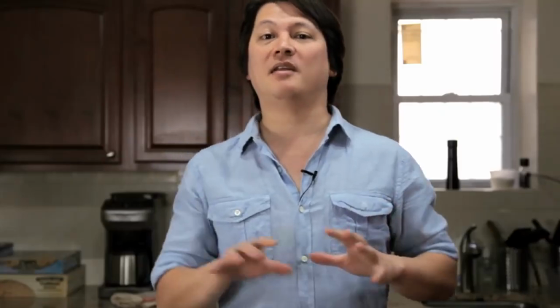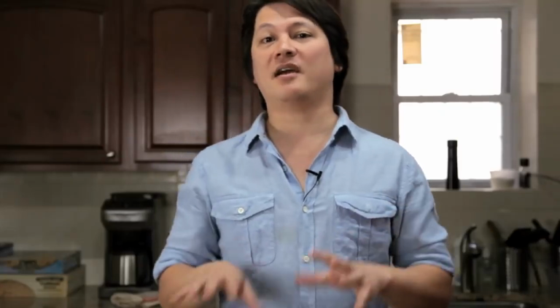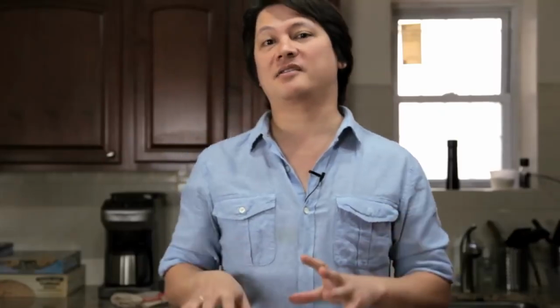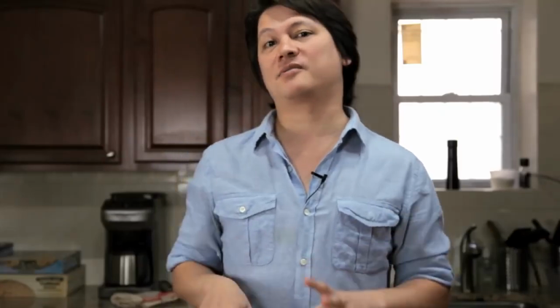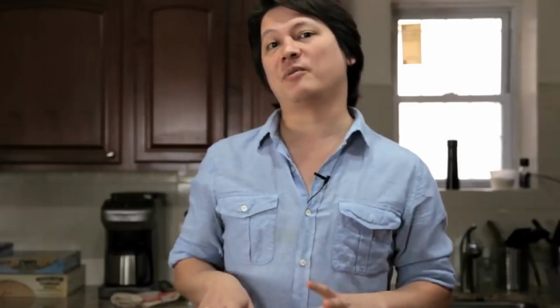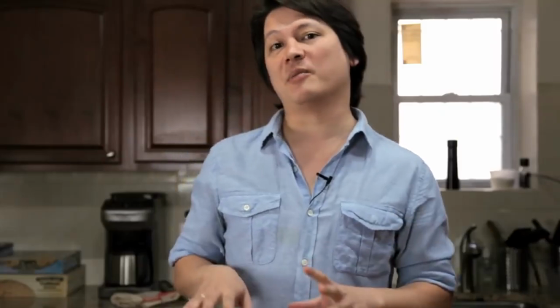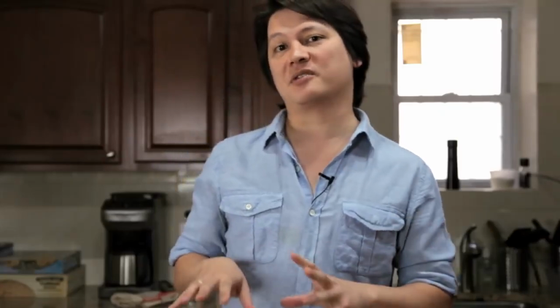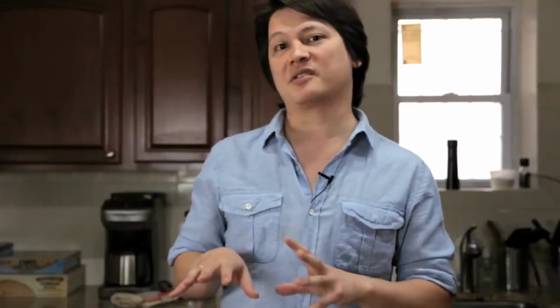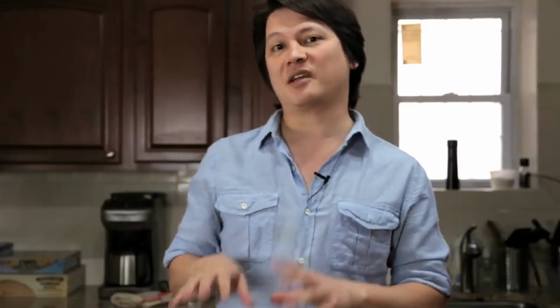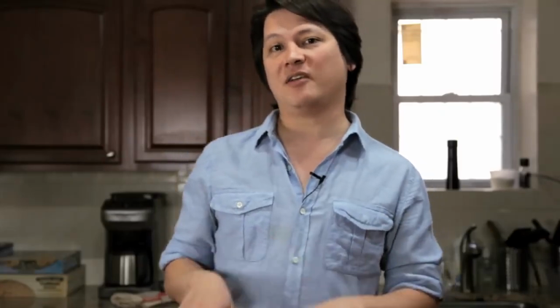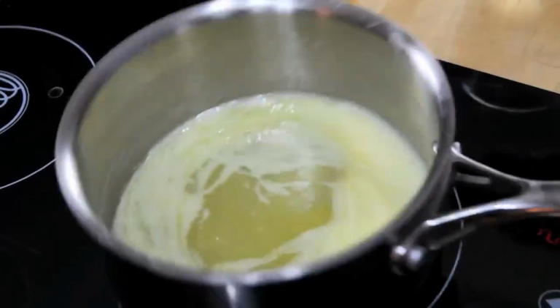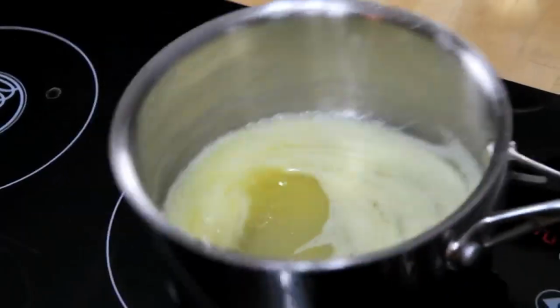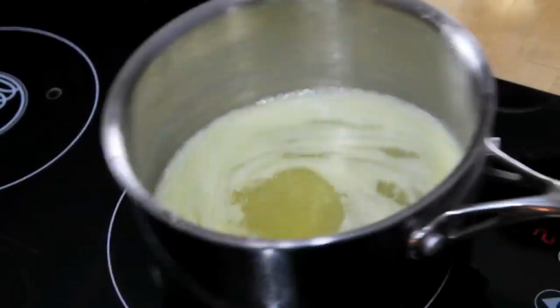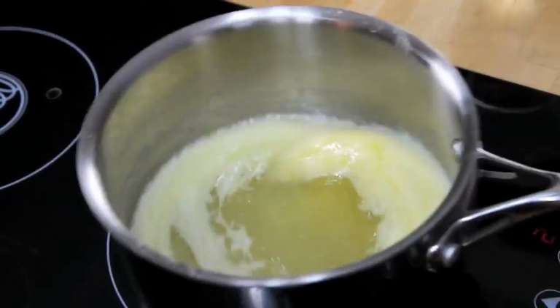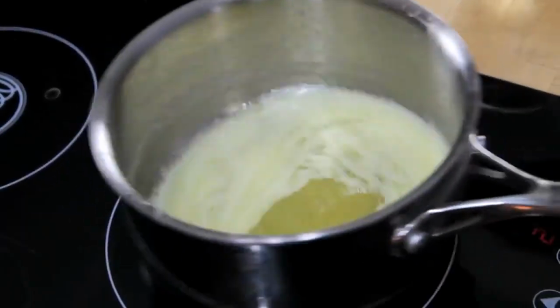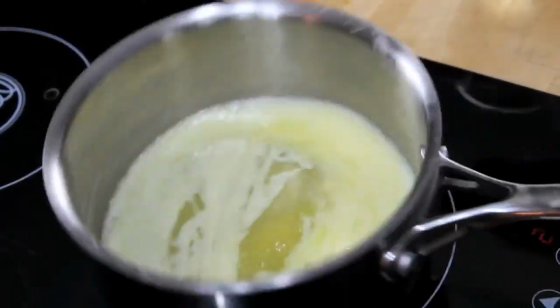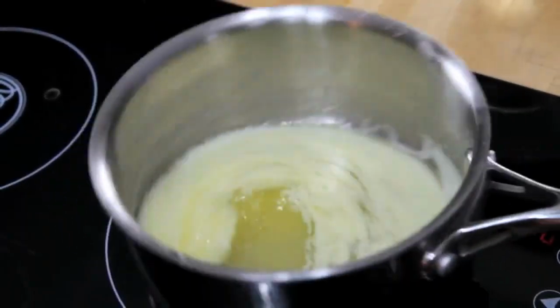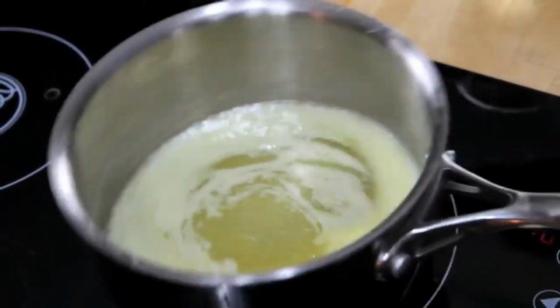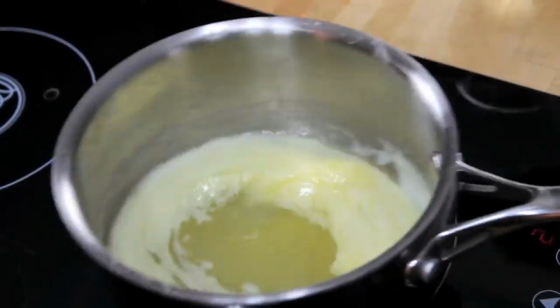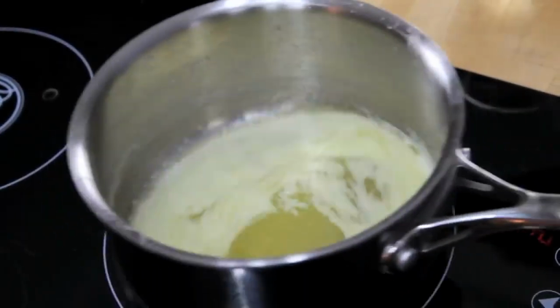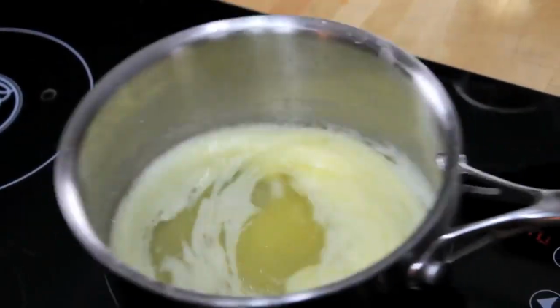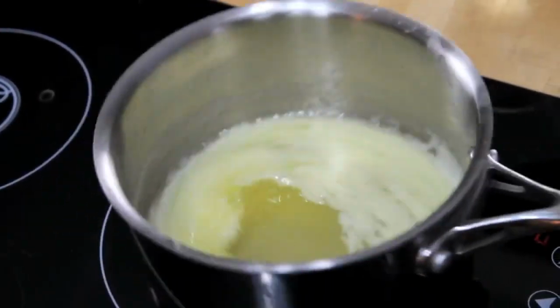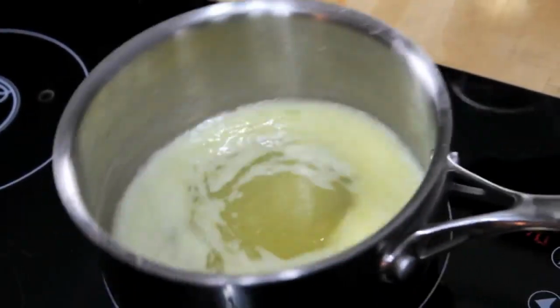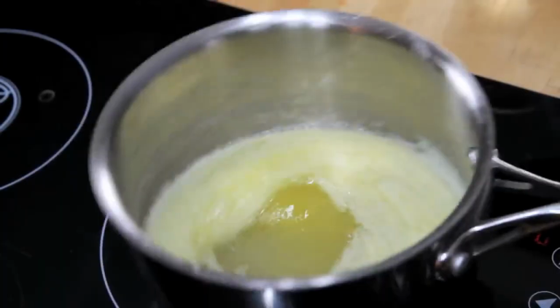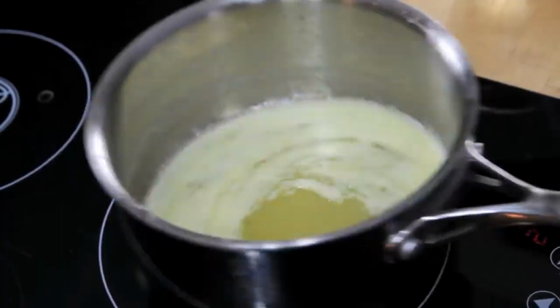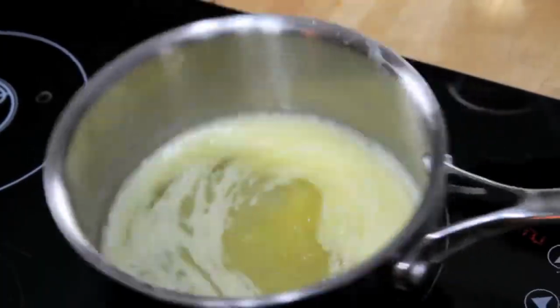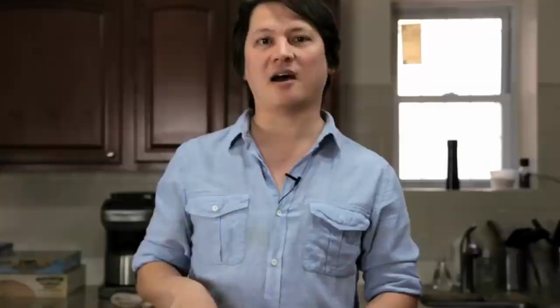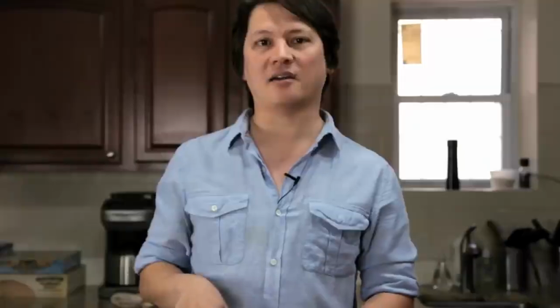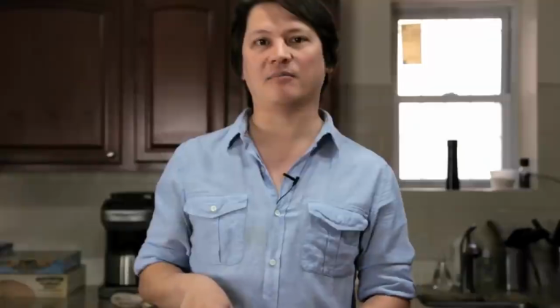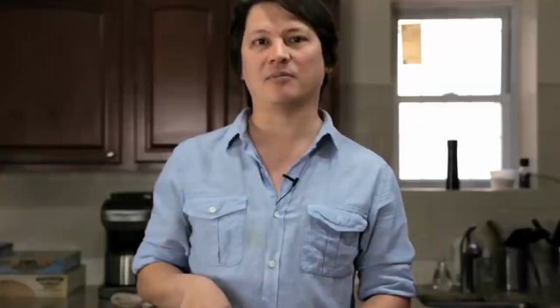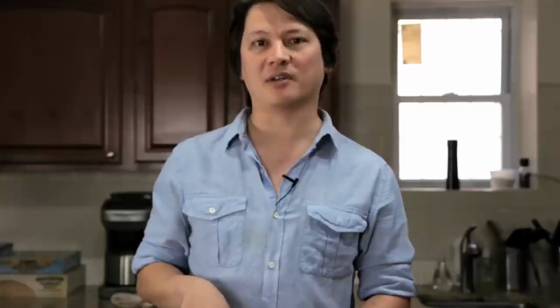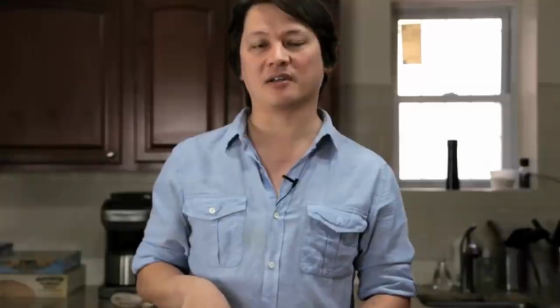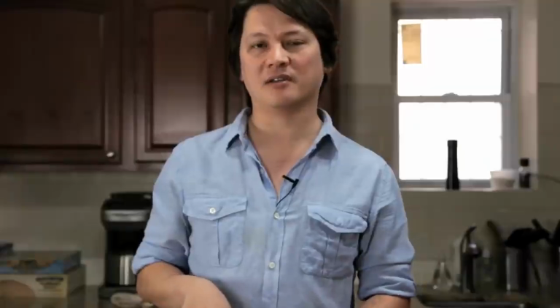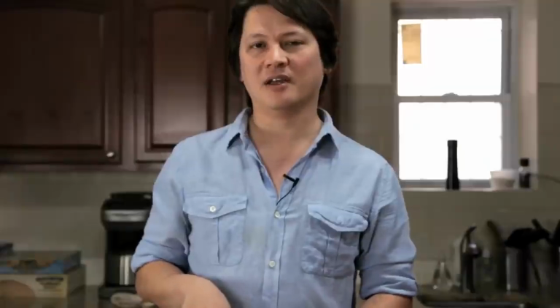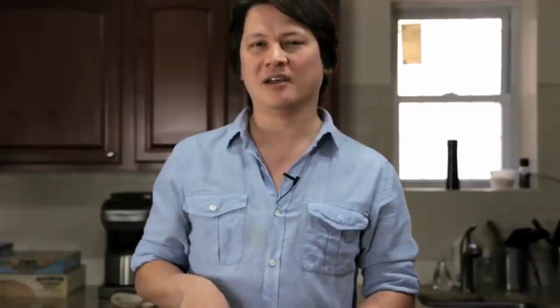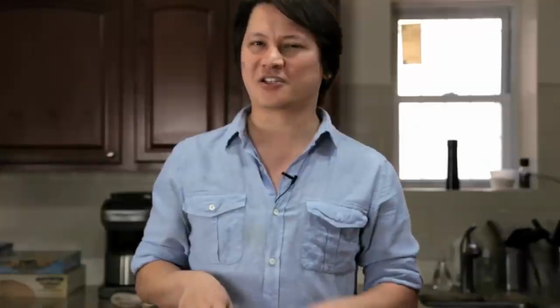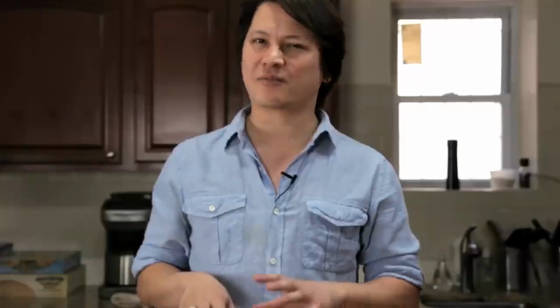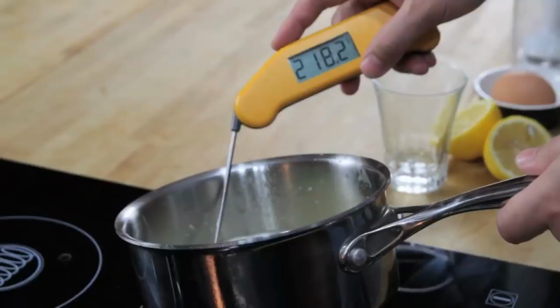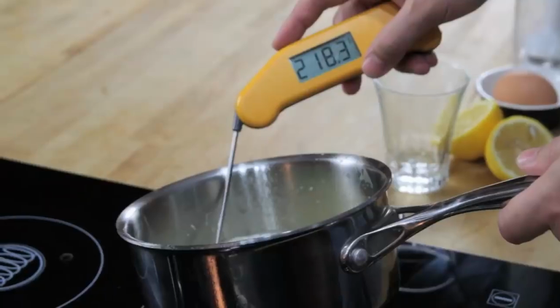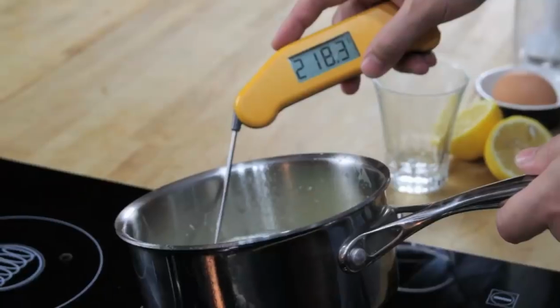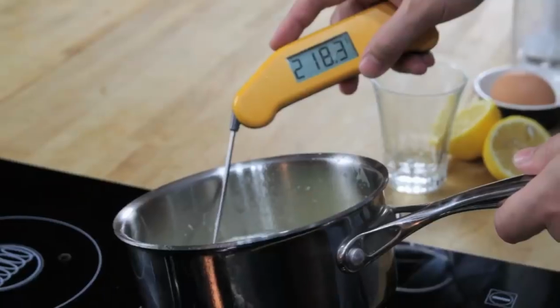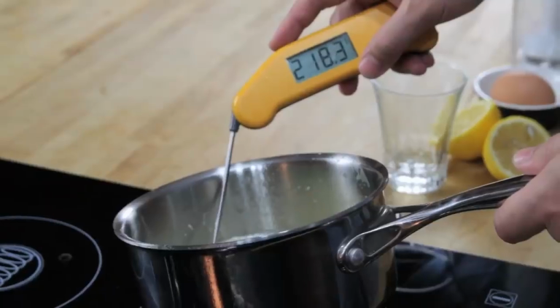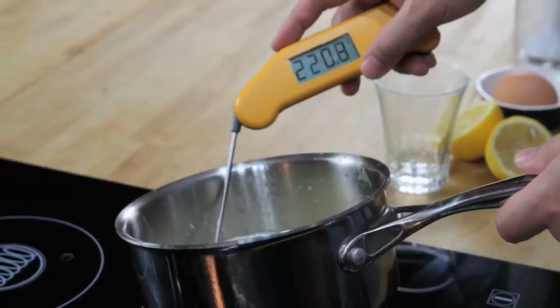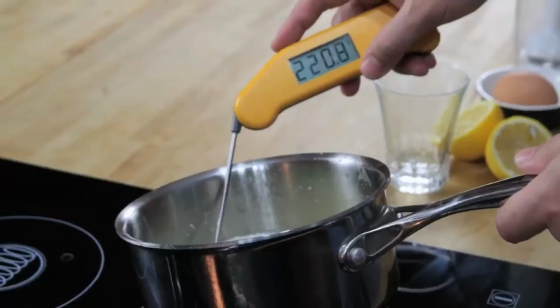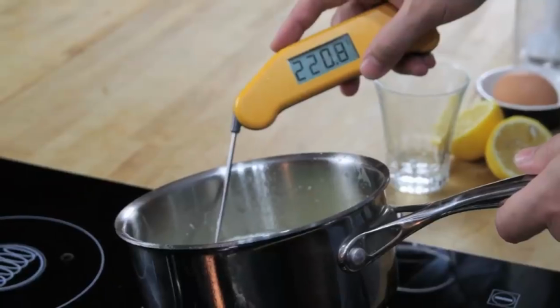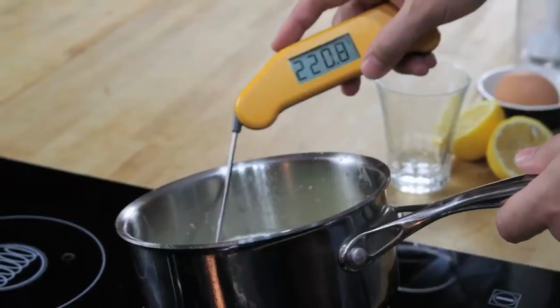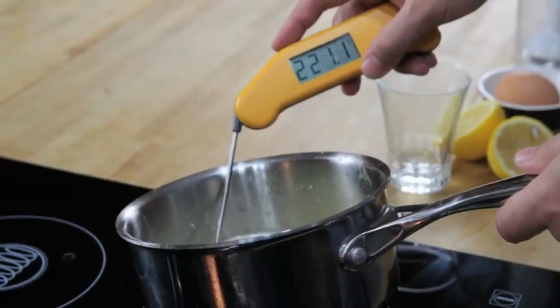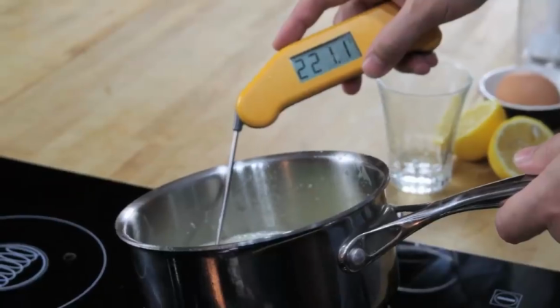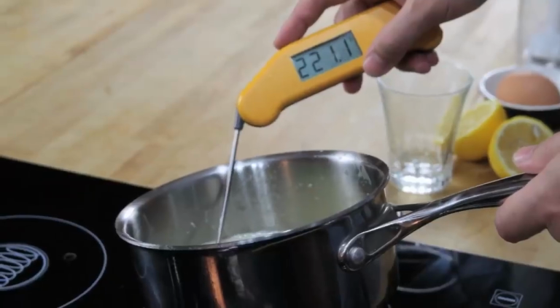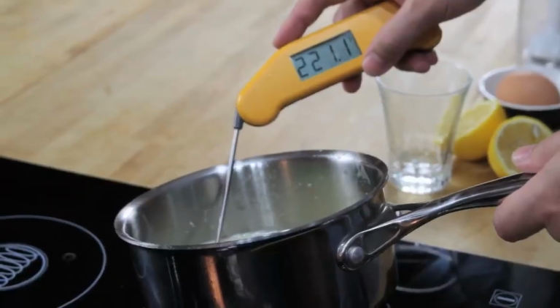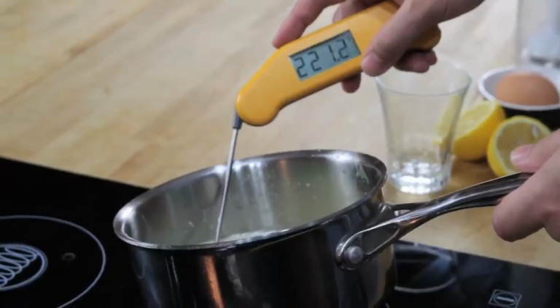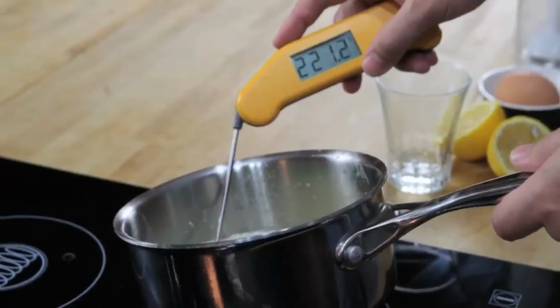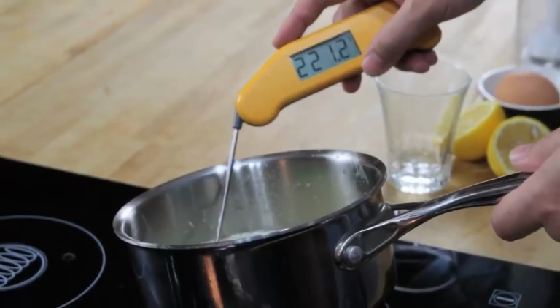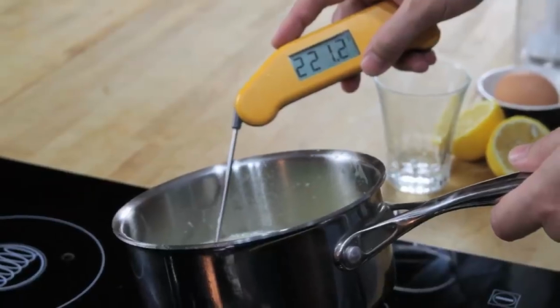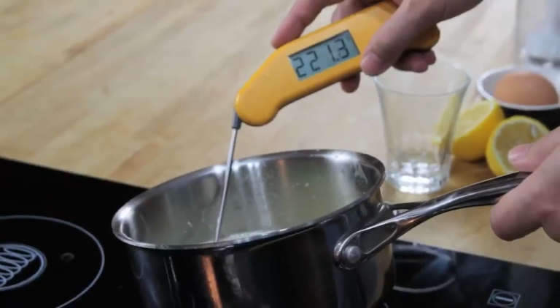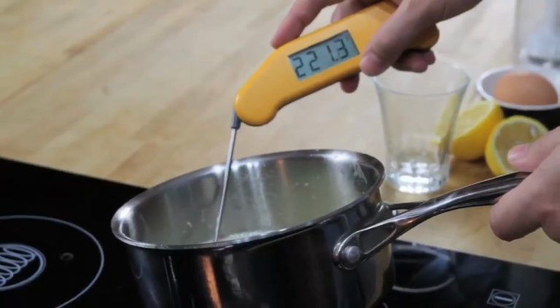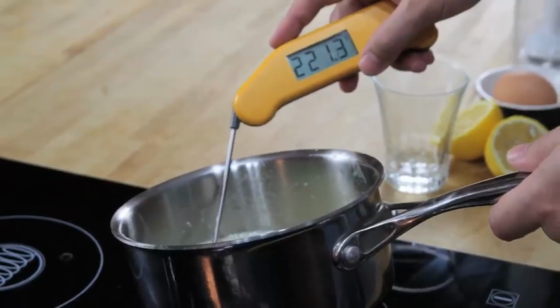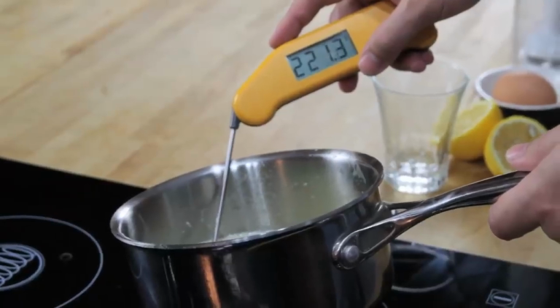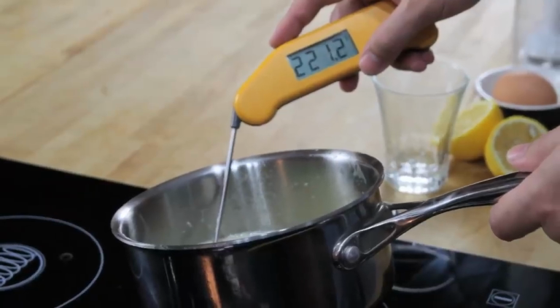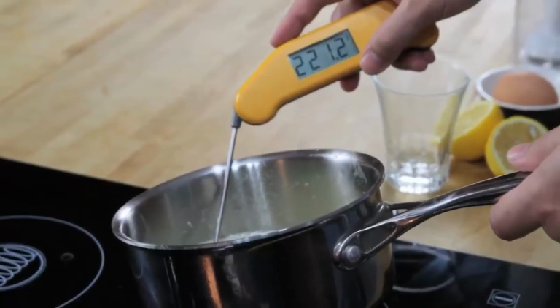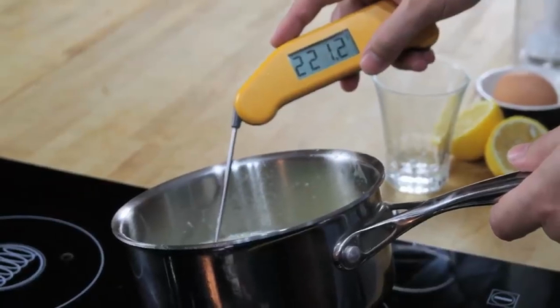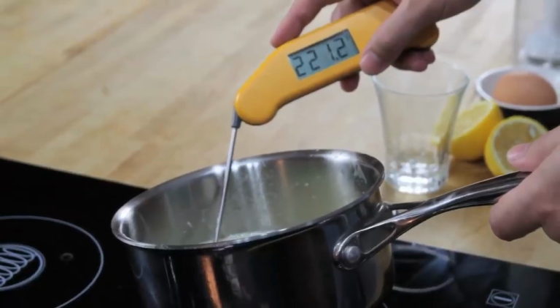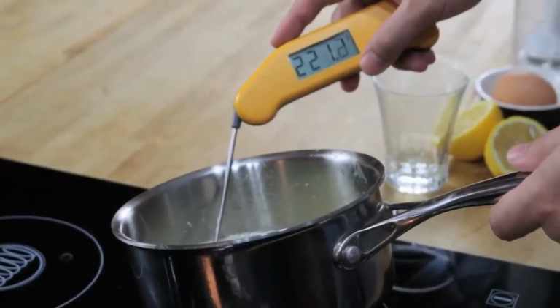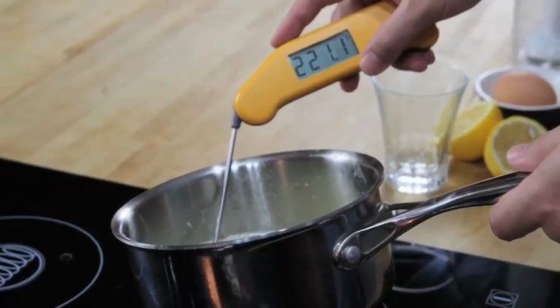Next, we melt a stick of butter on the stove top until it's completely hot and bubbling. It should register about 220 degrees Fahrenheit with an instant read thermometer.